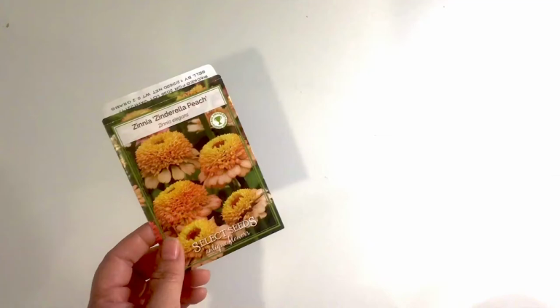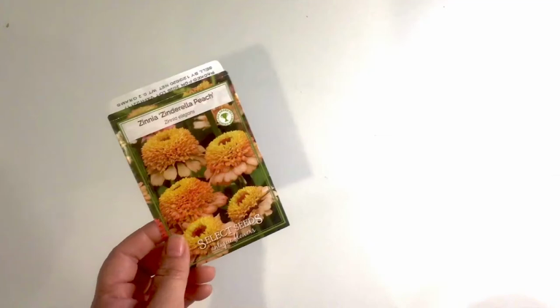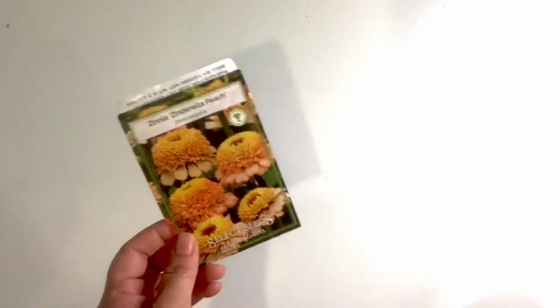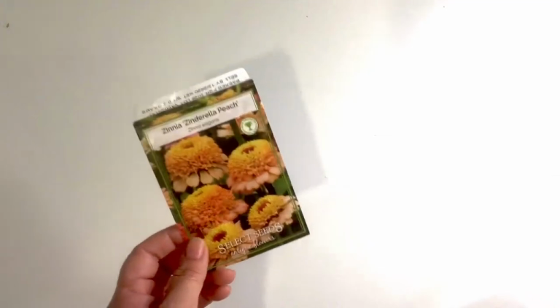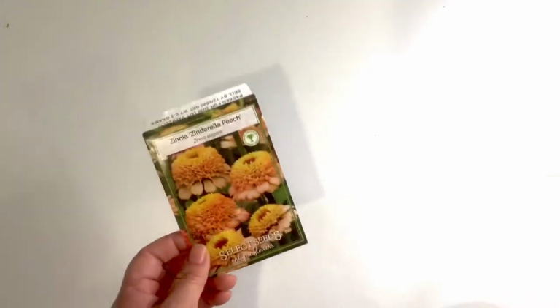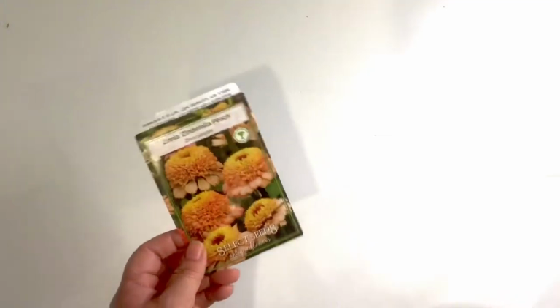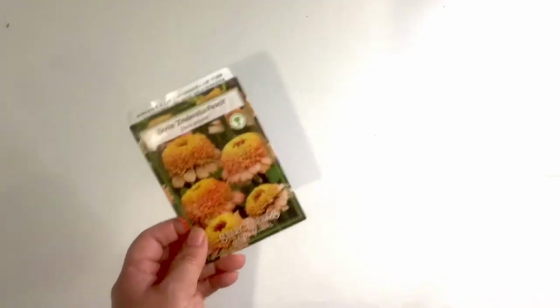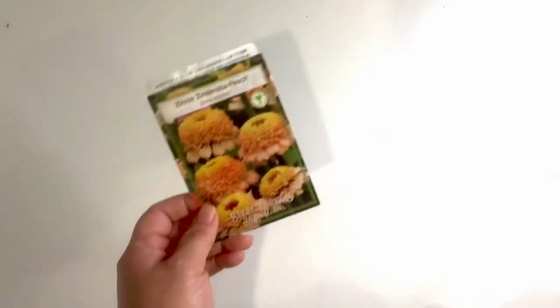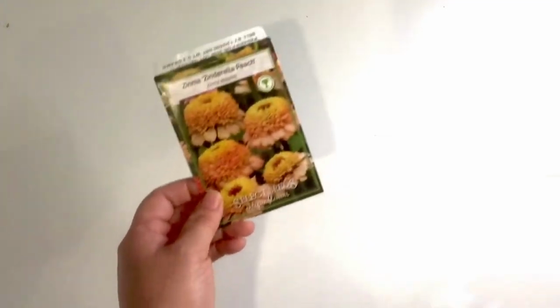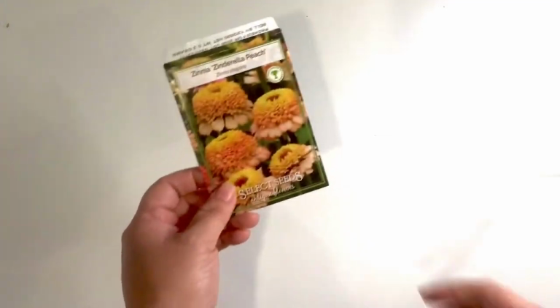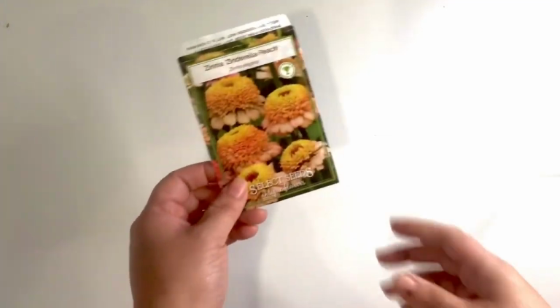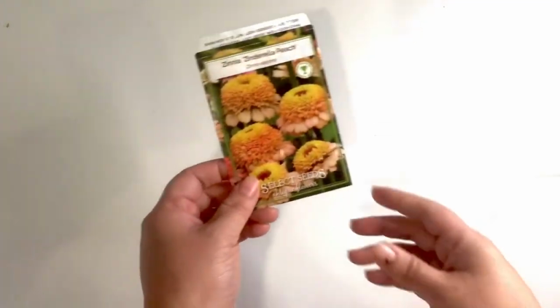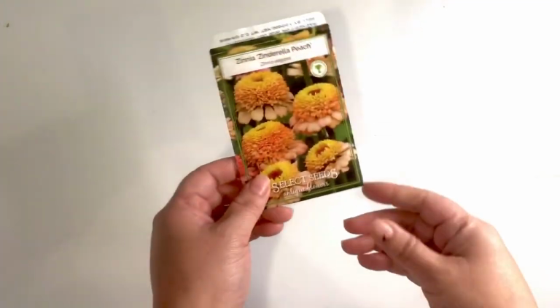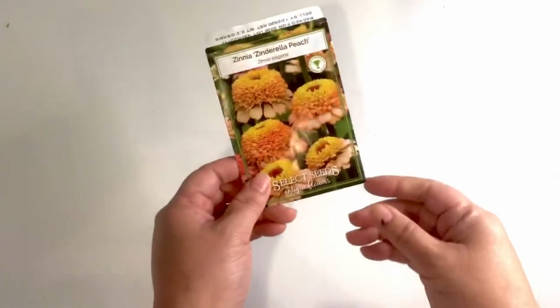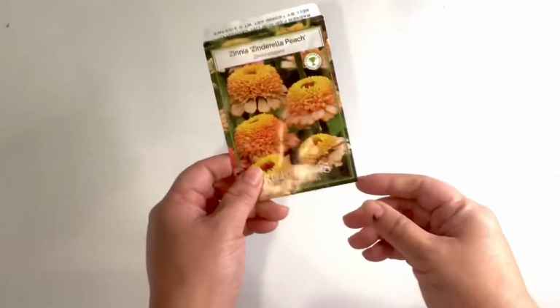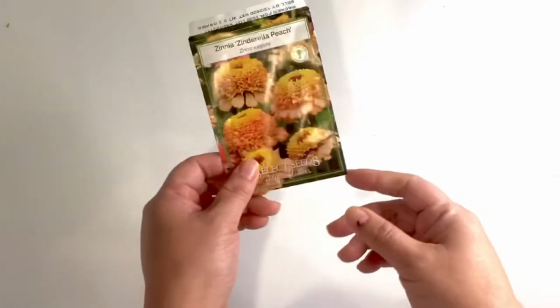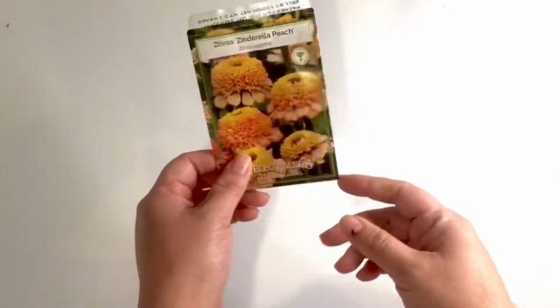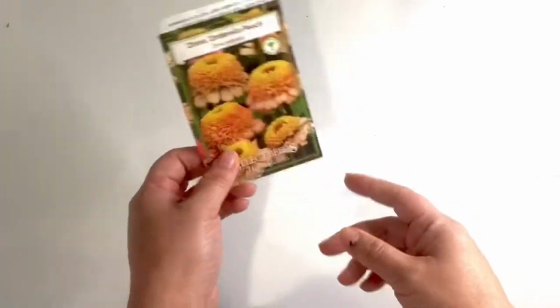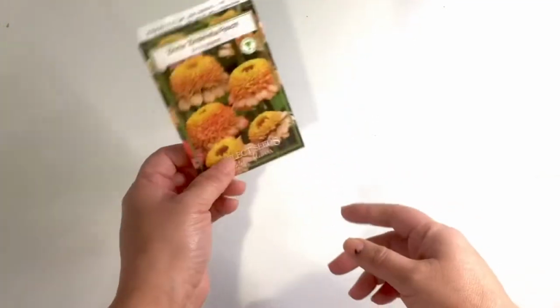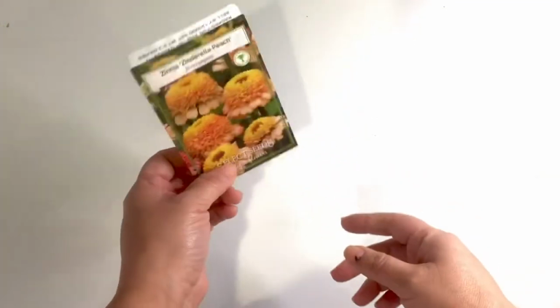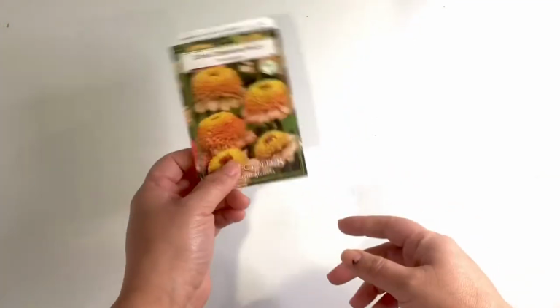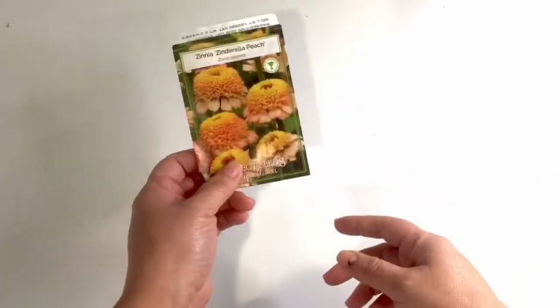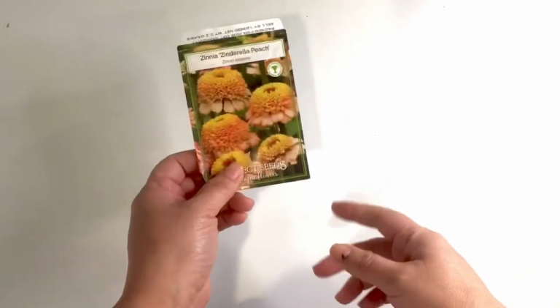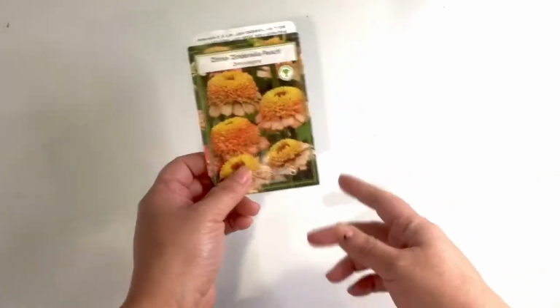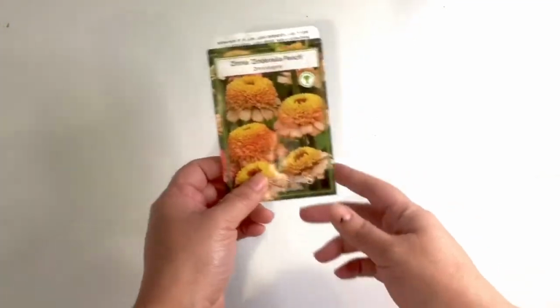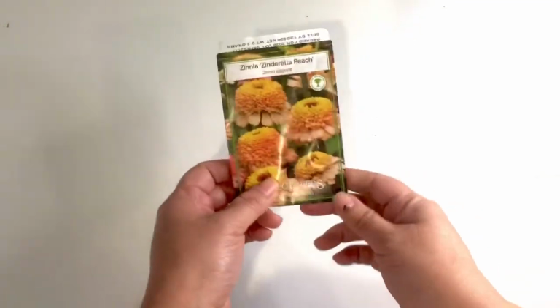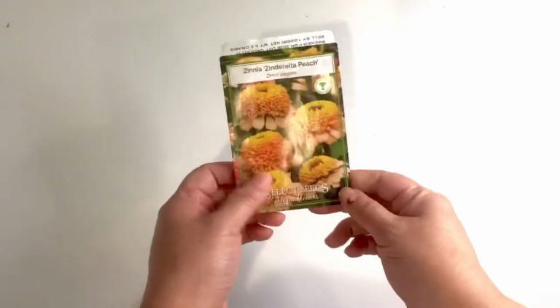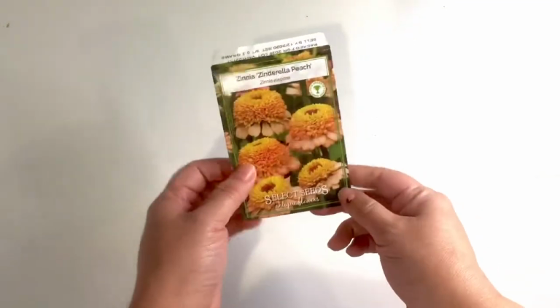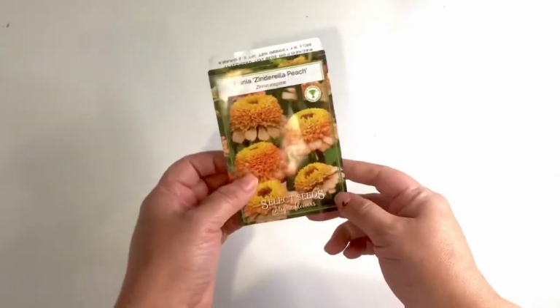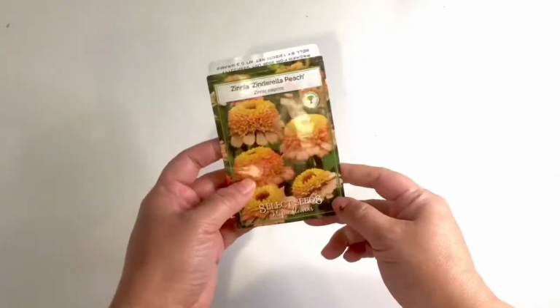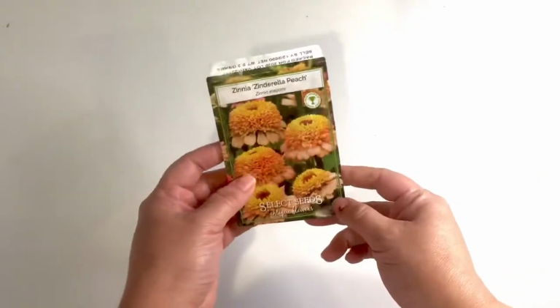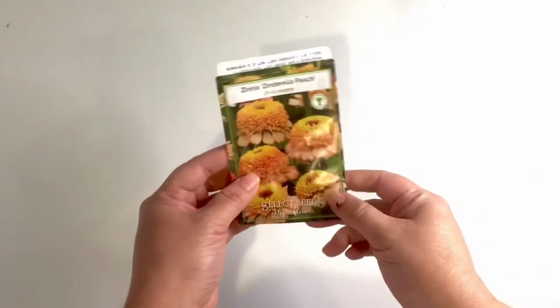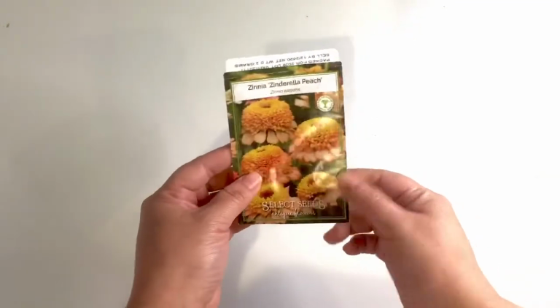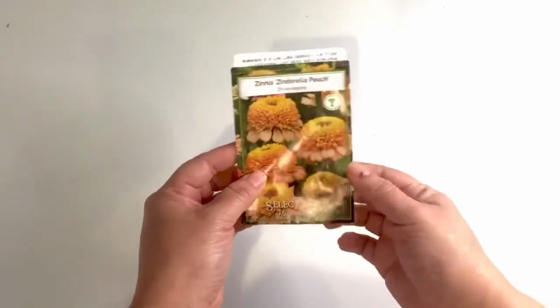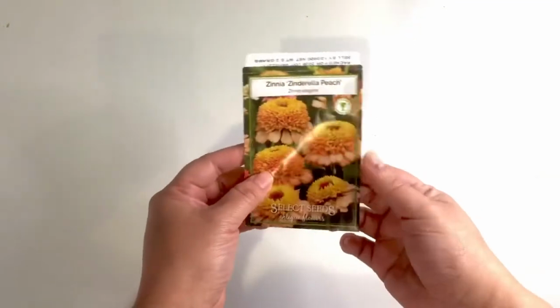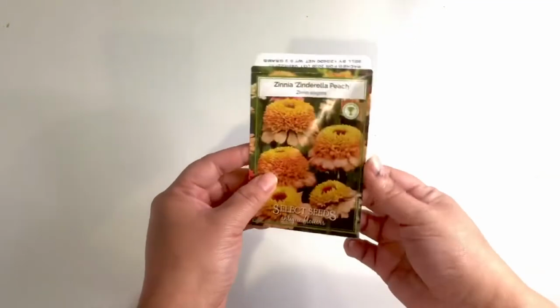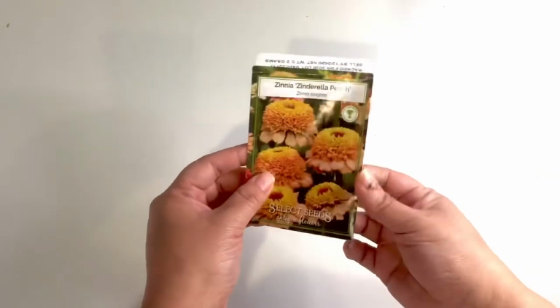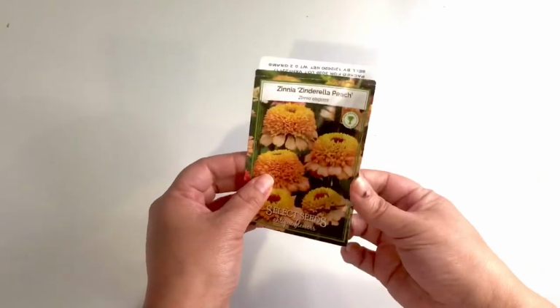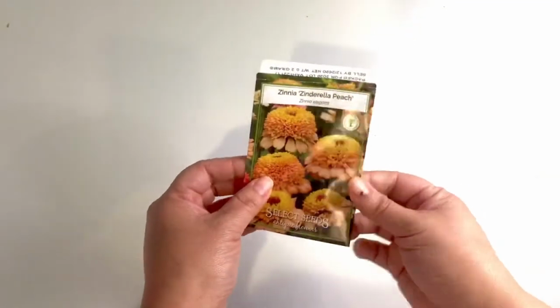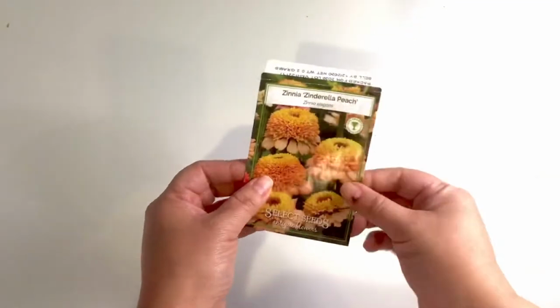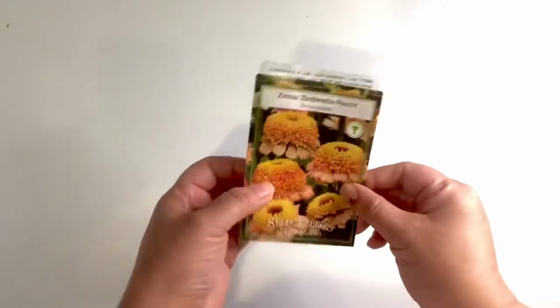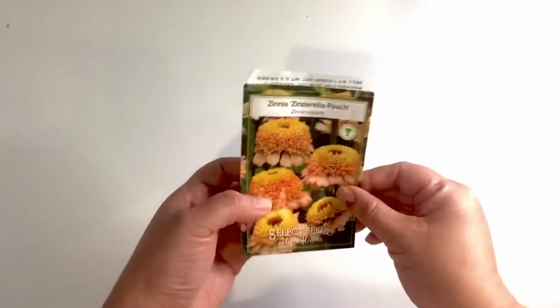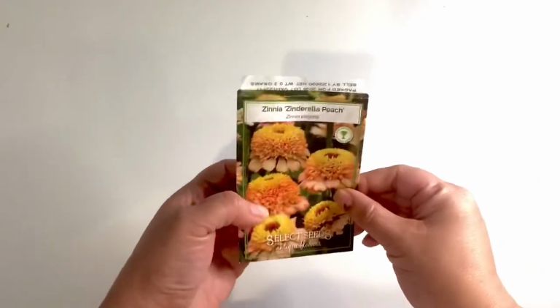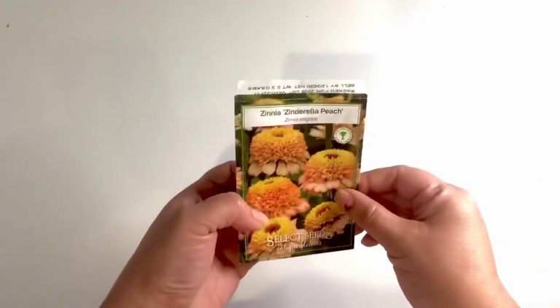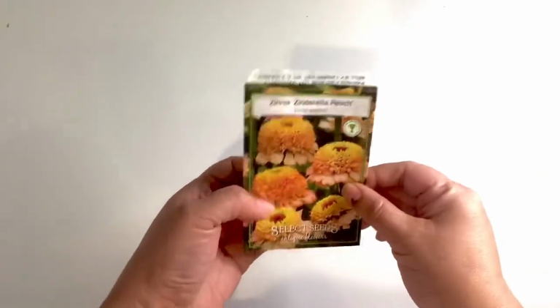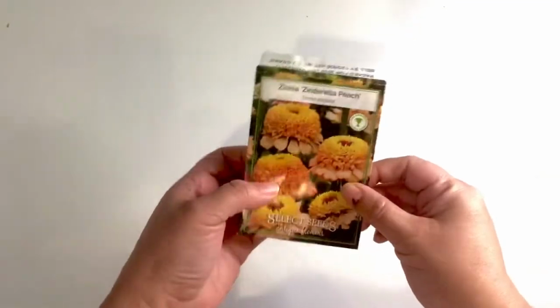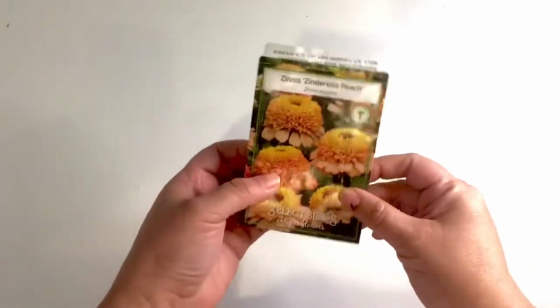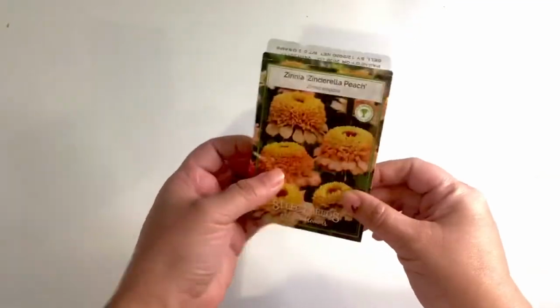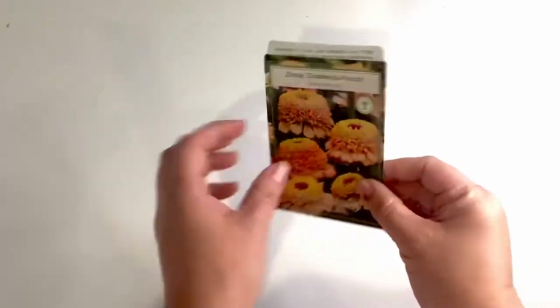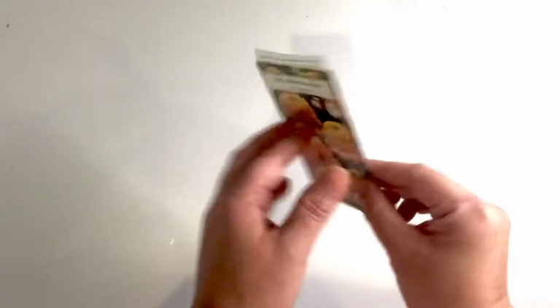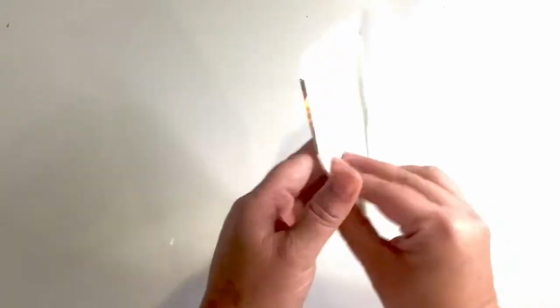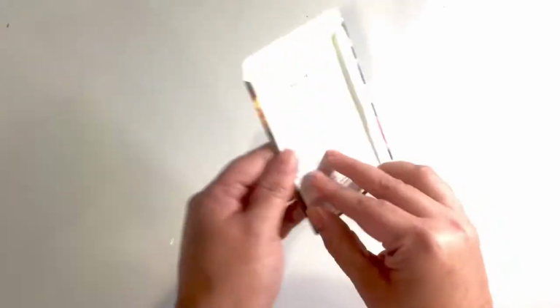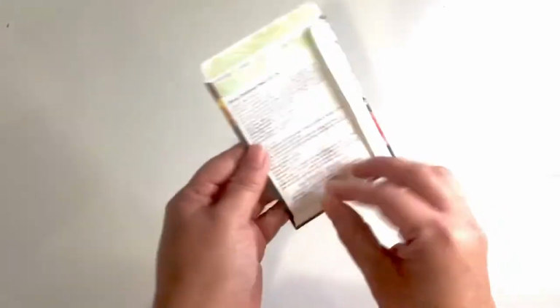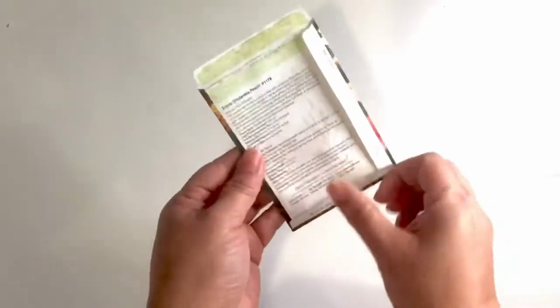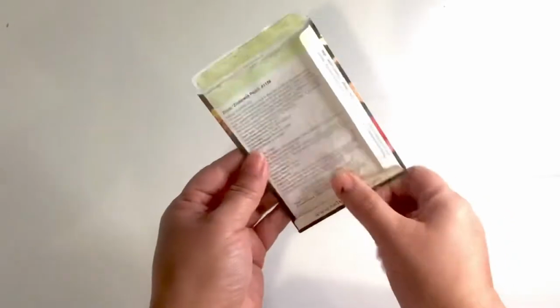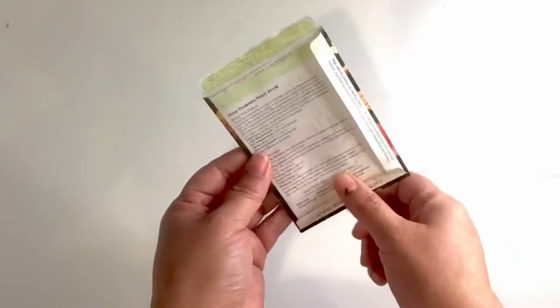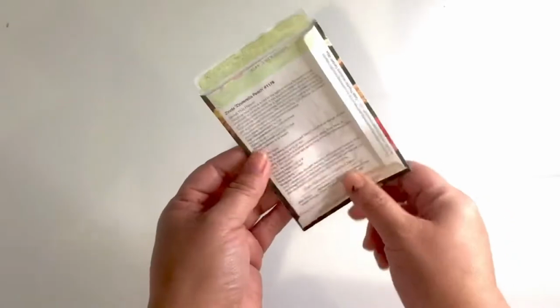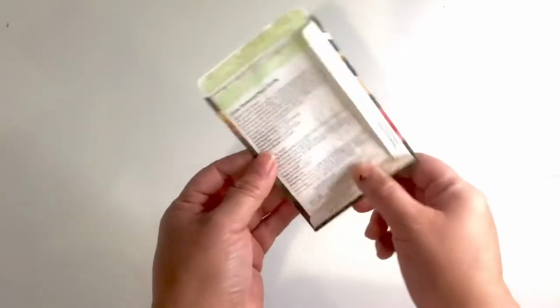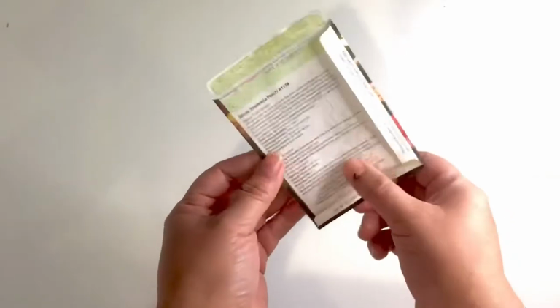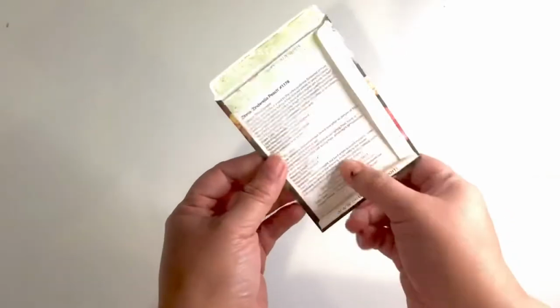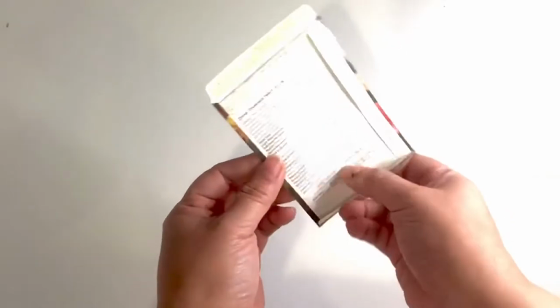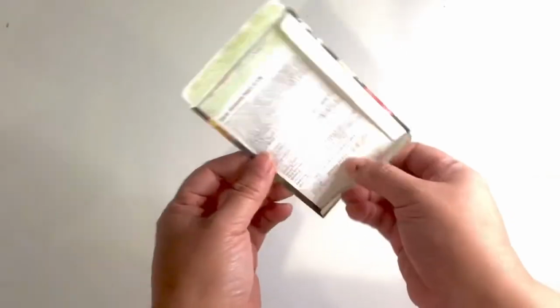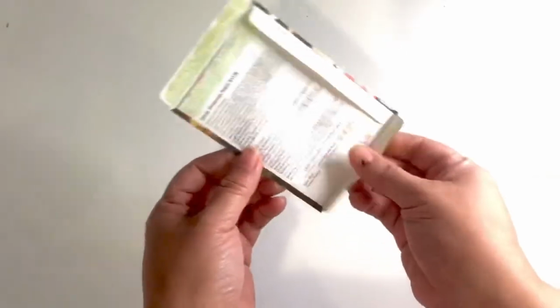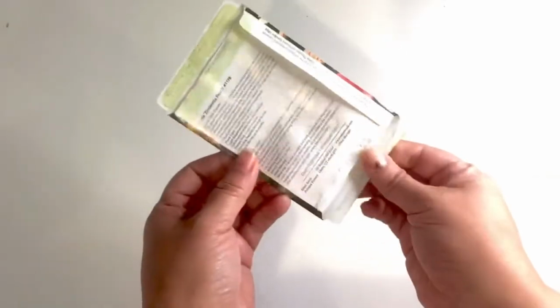Hi everyone and welcome to today's video. I have a fun project where I'm going to show you how to make your own seed packet.